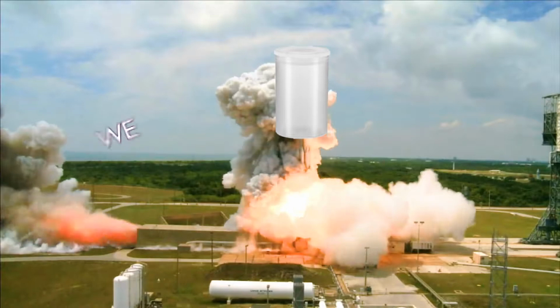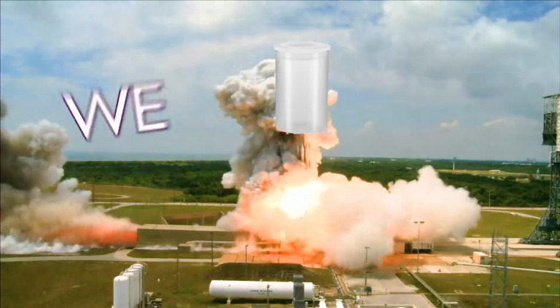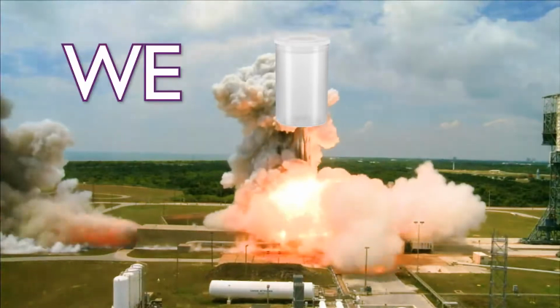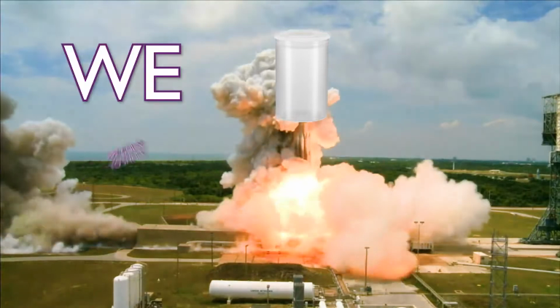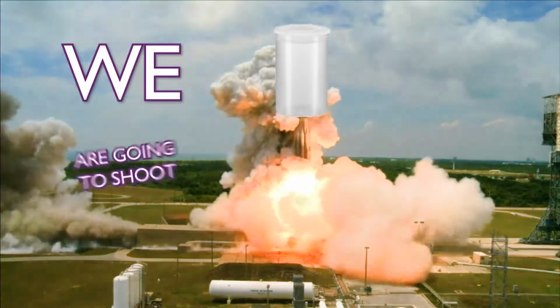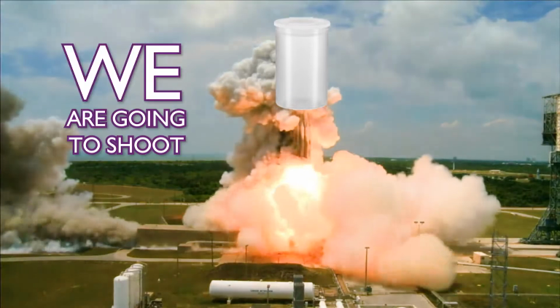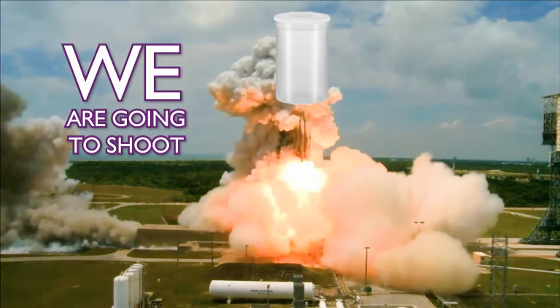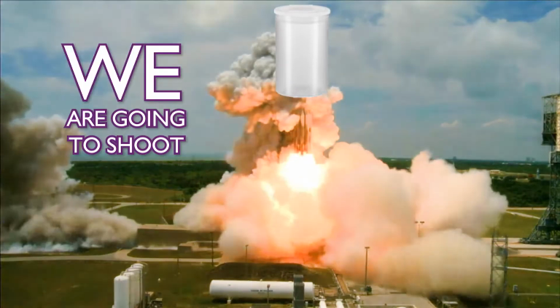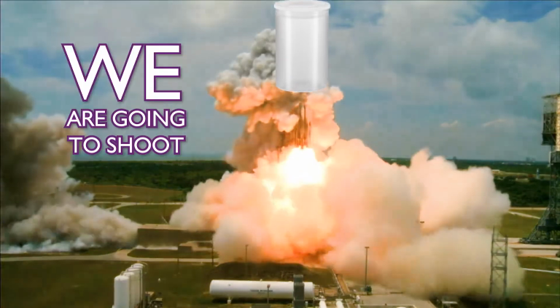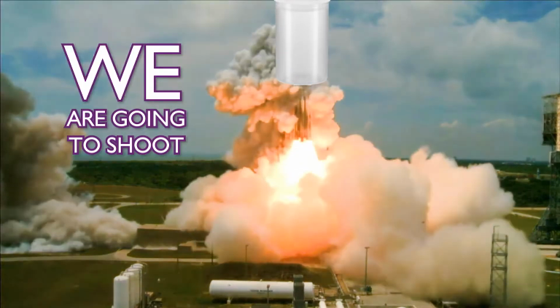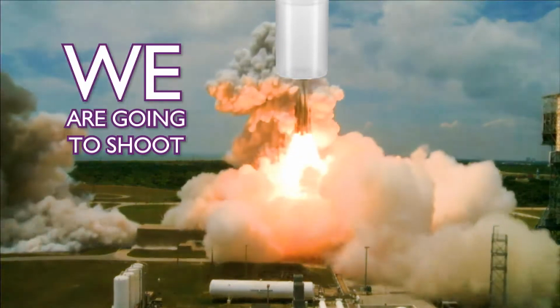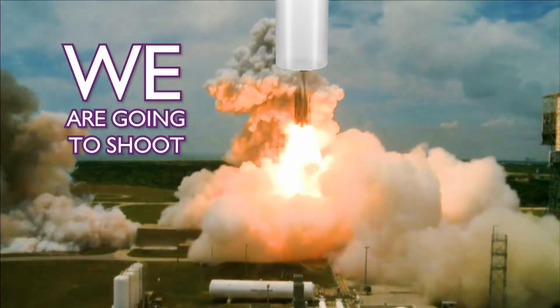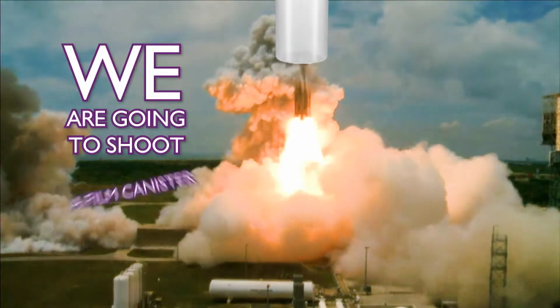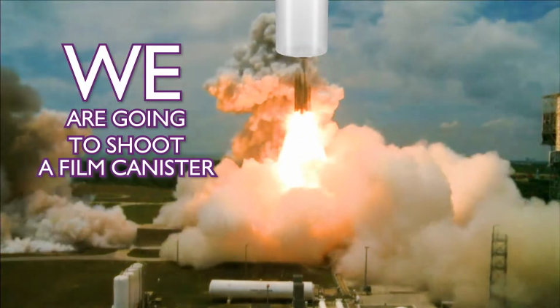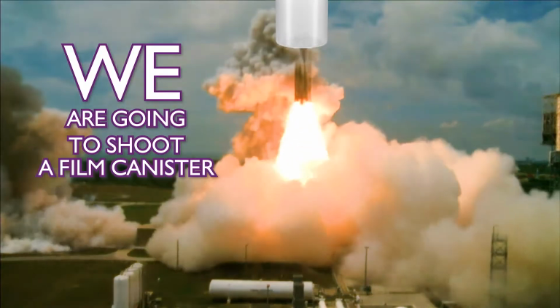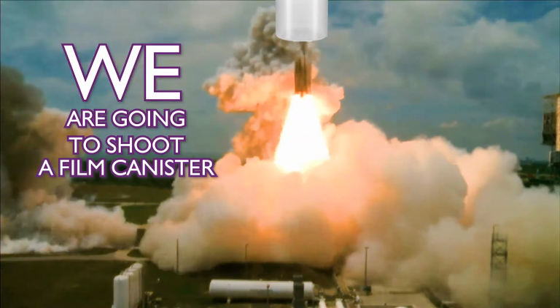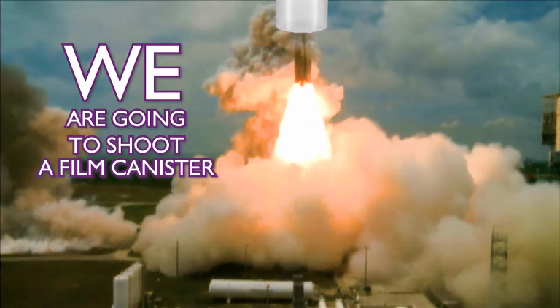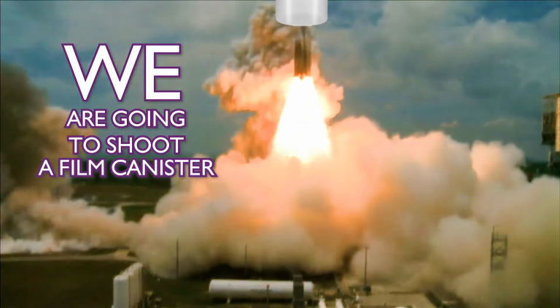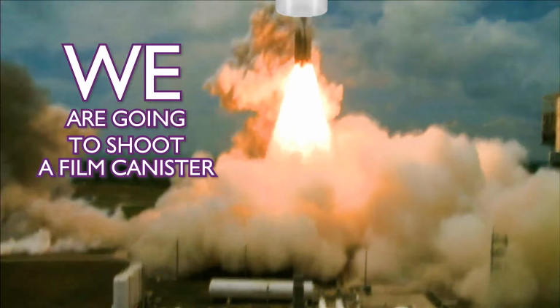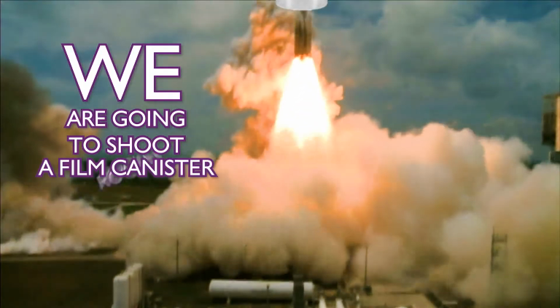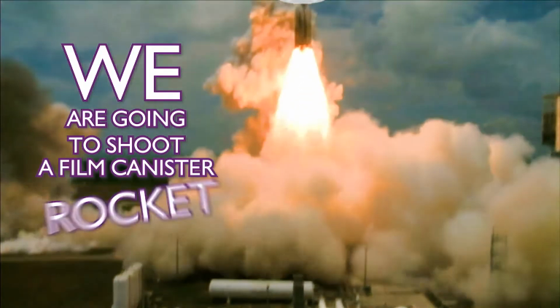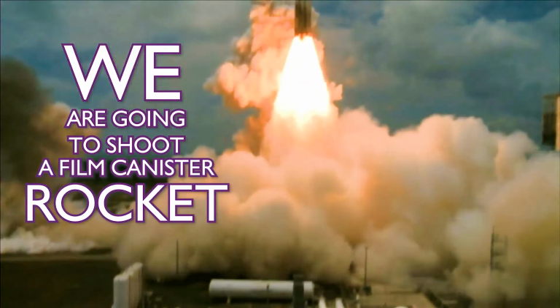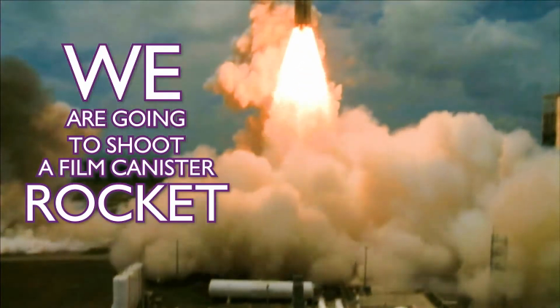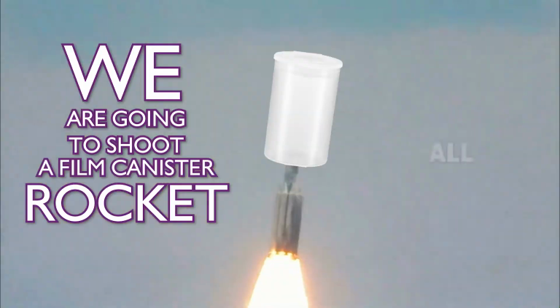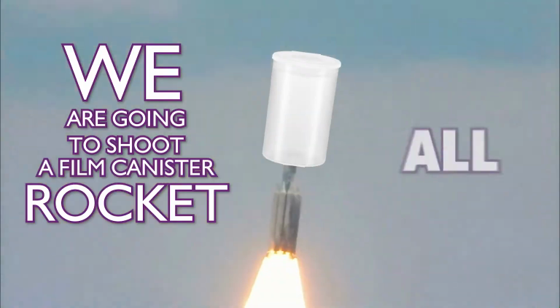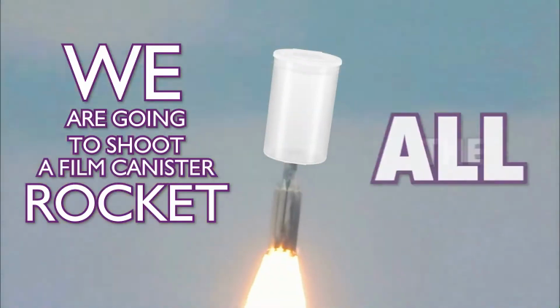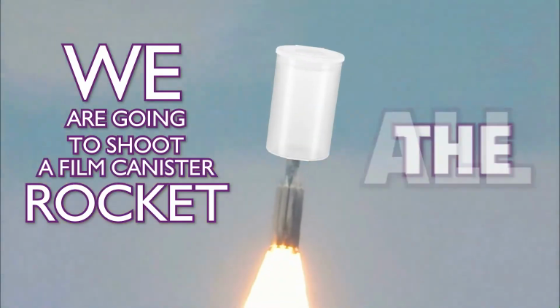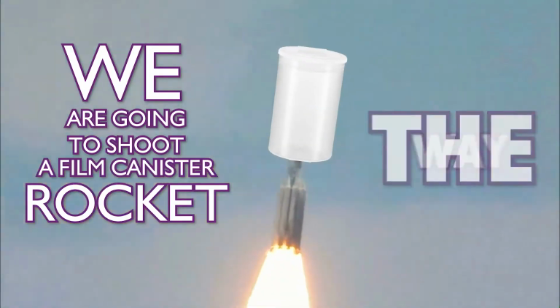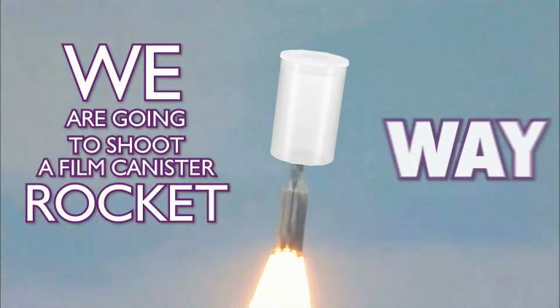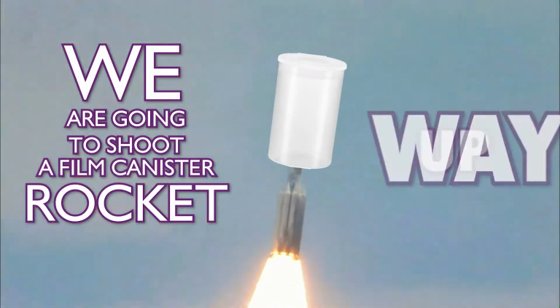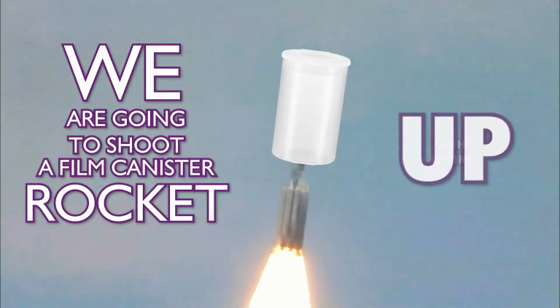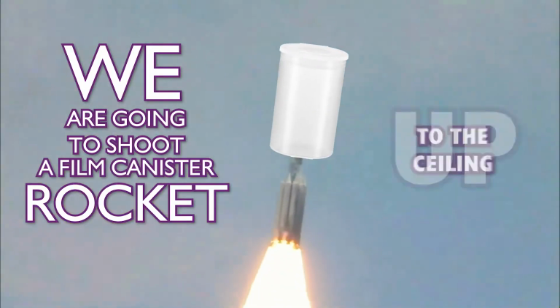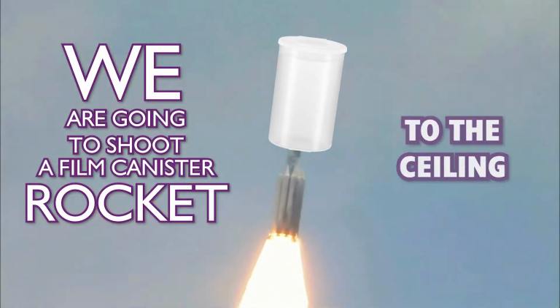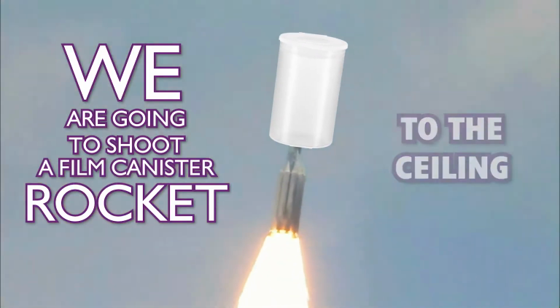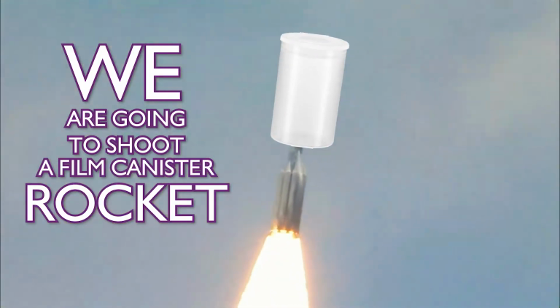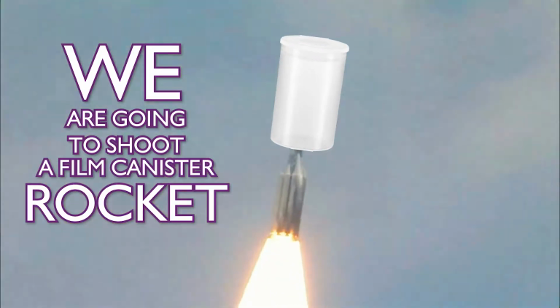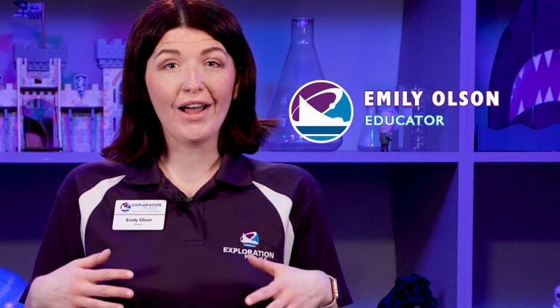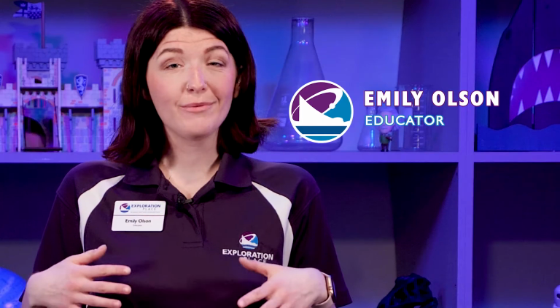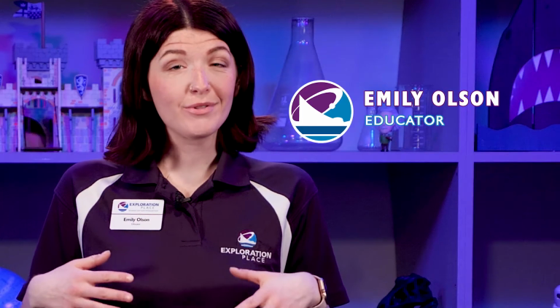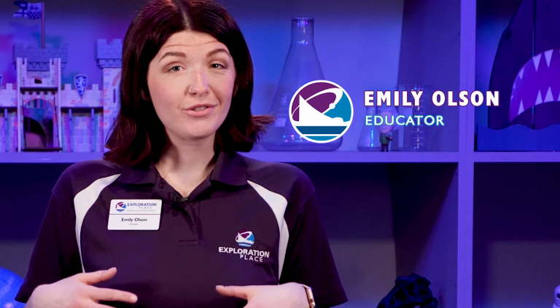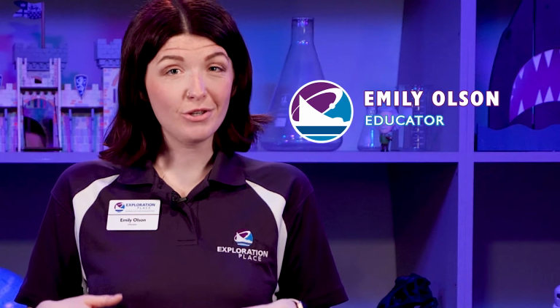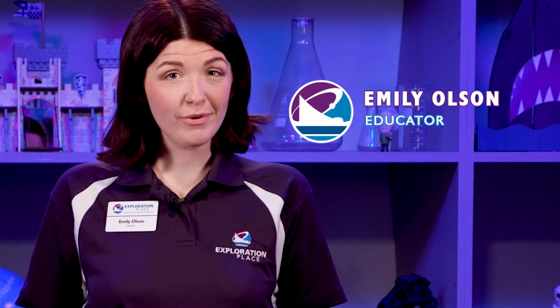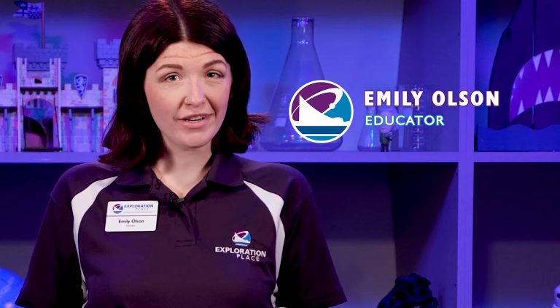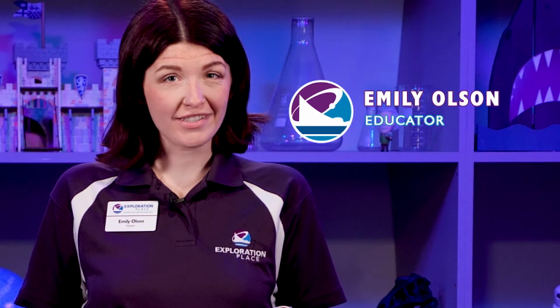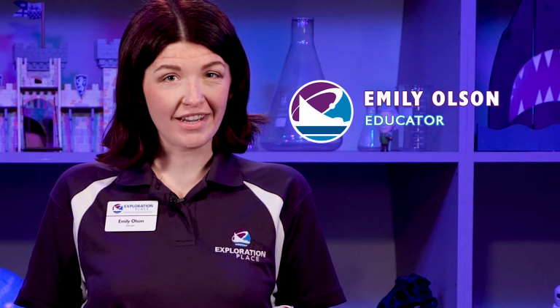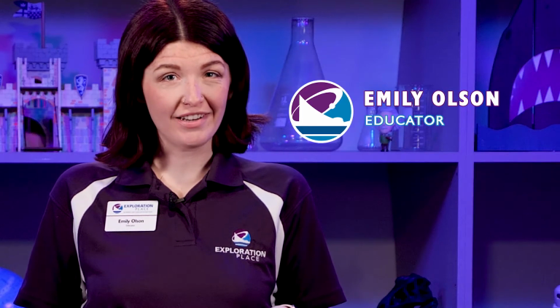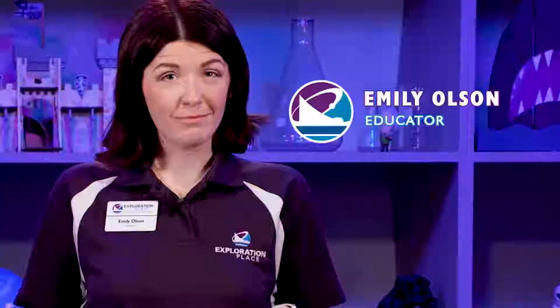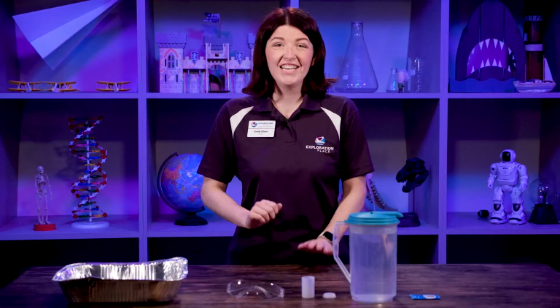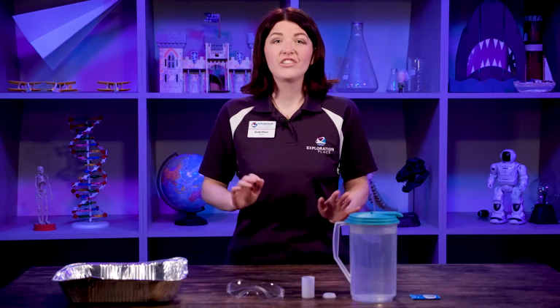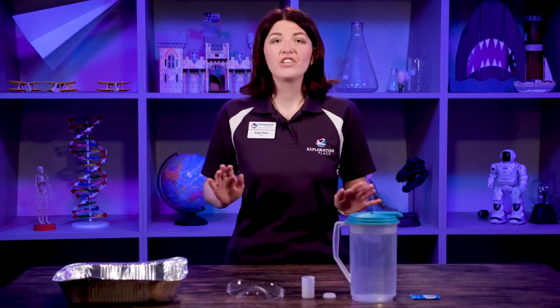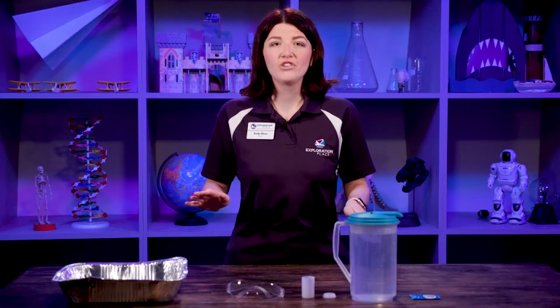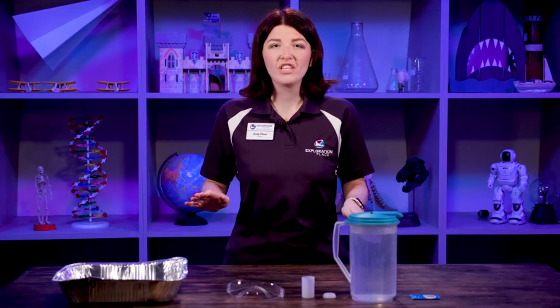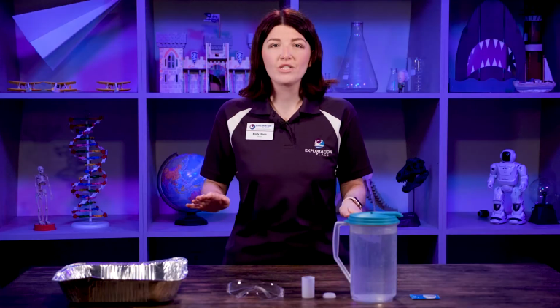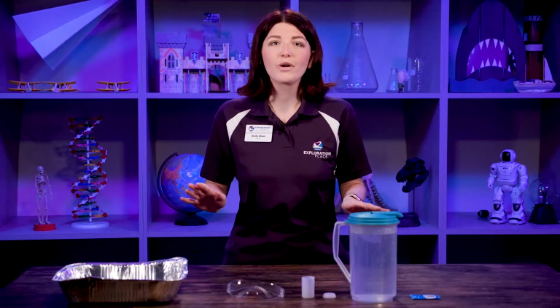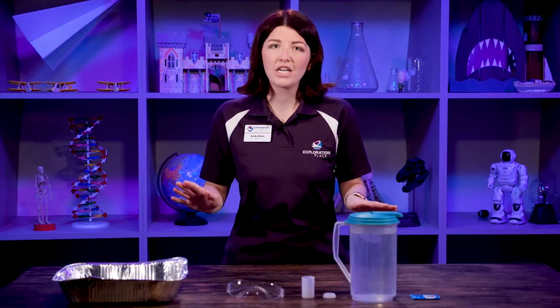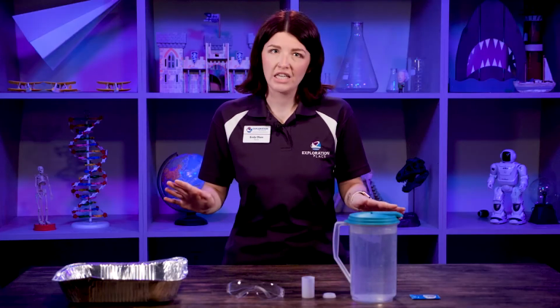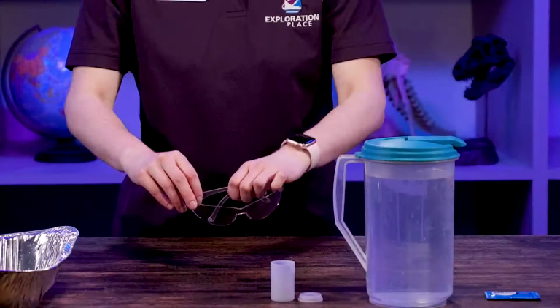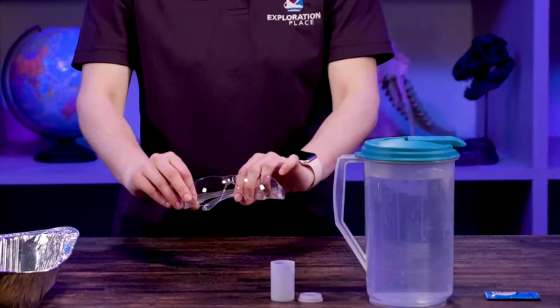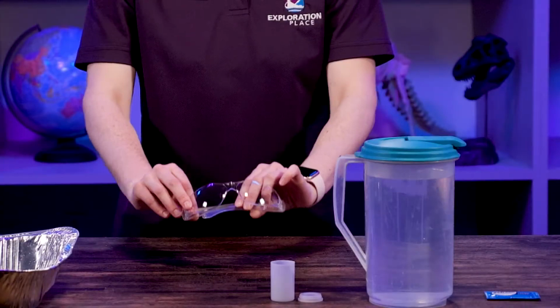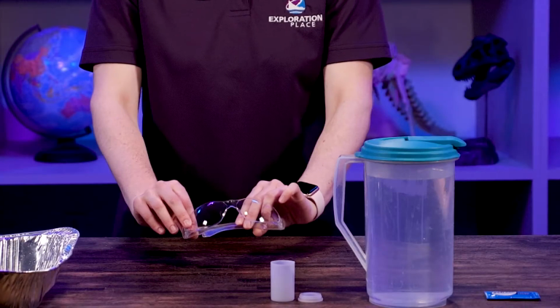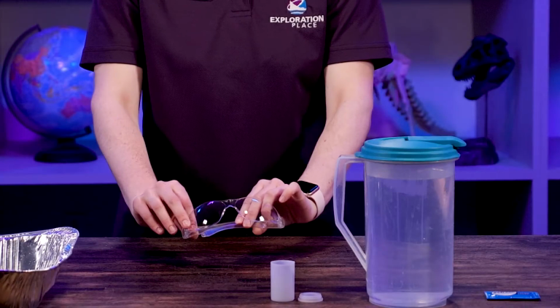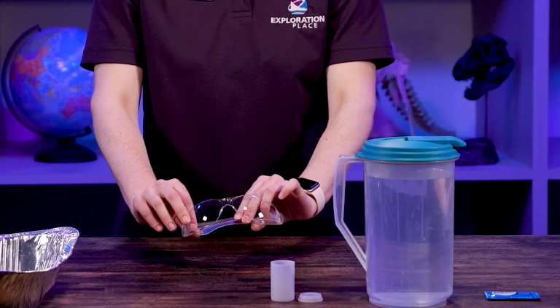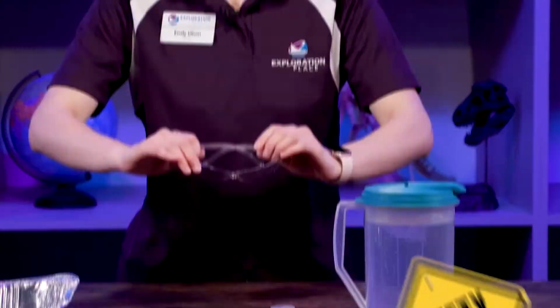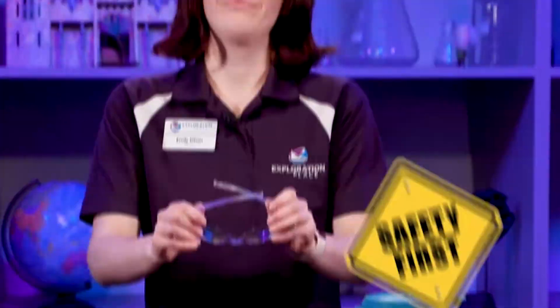We are going to shoot a film canister rocket all the way up to the ceiling. I am super excited. To do this we're going to need some safety goggles.